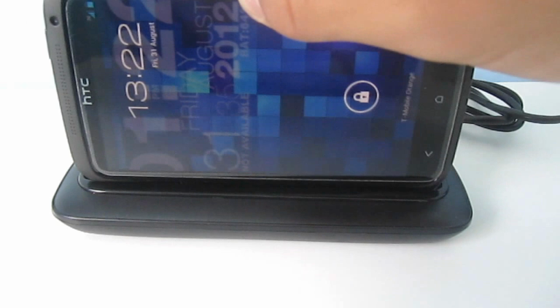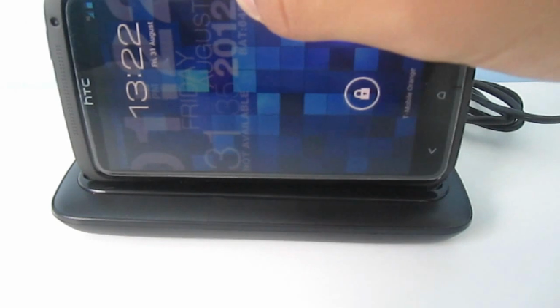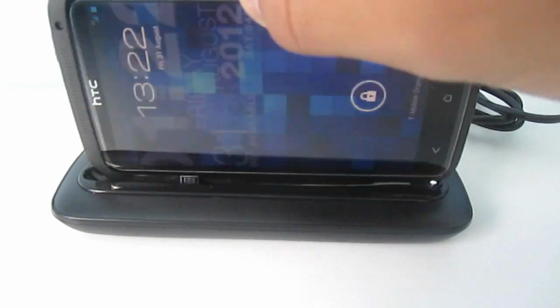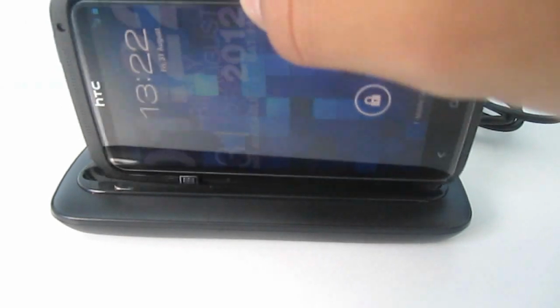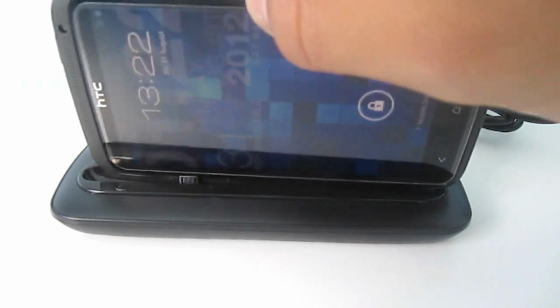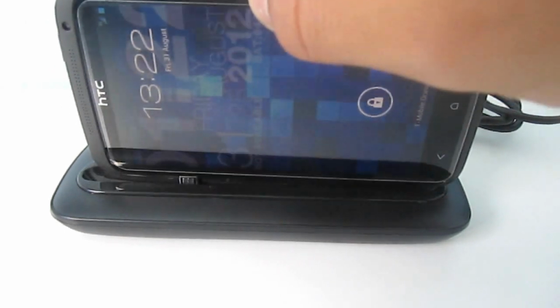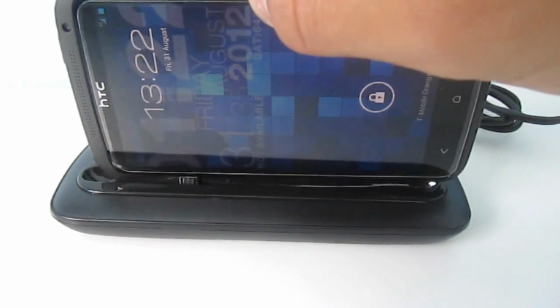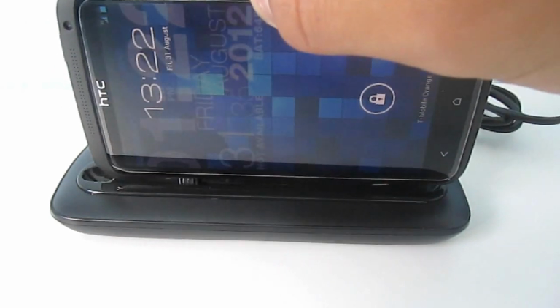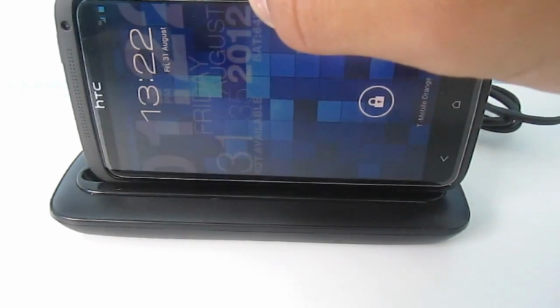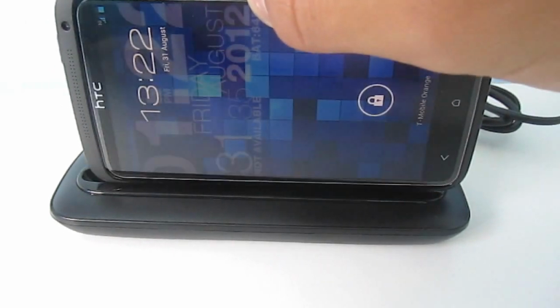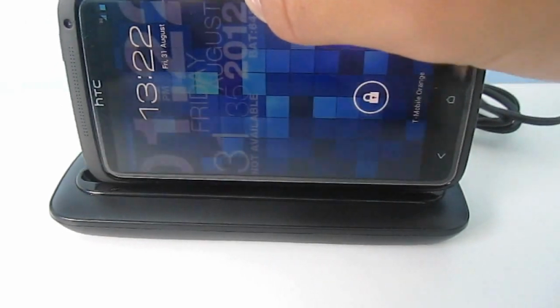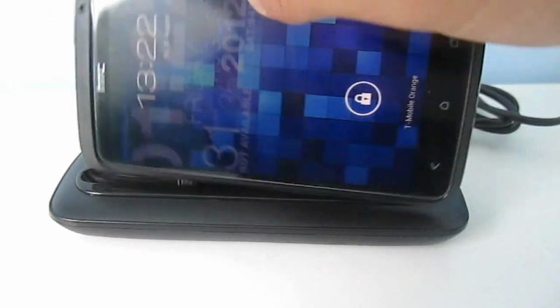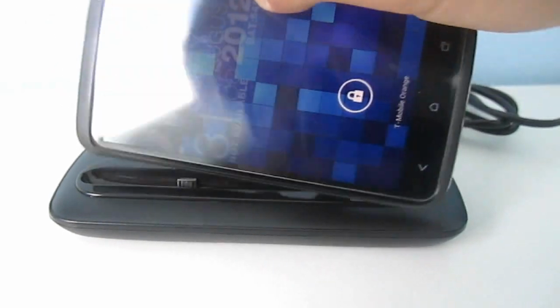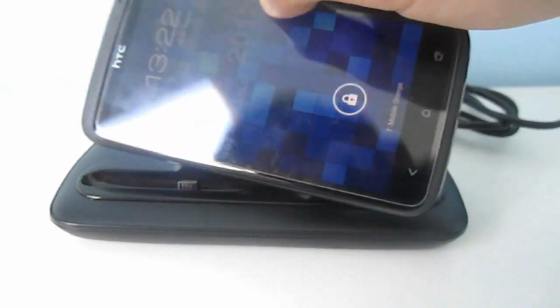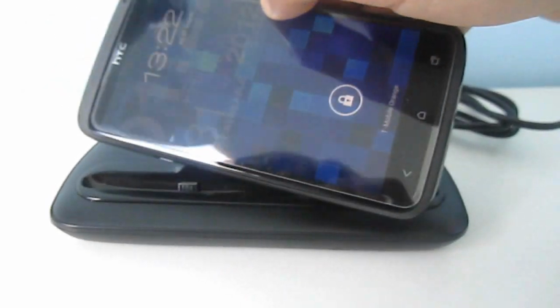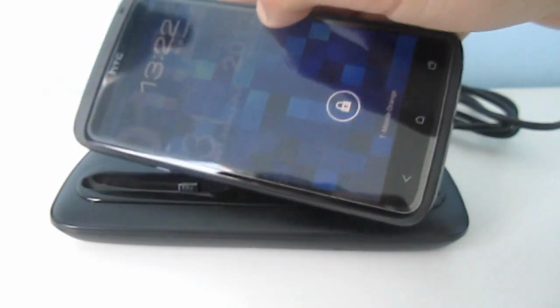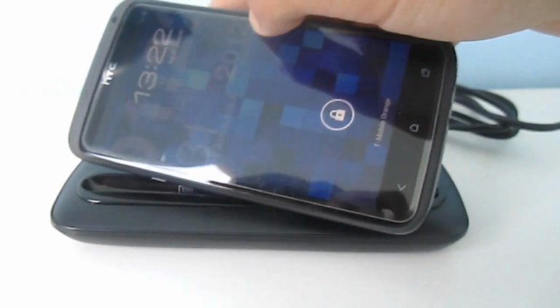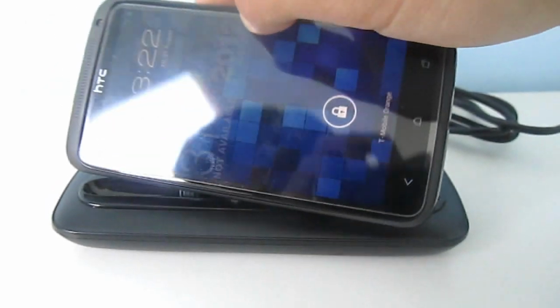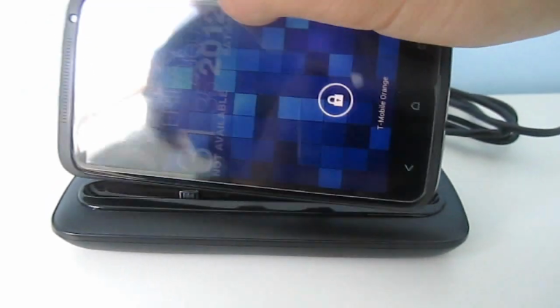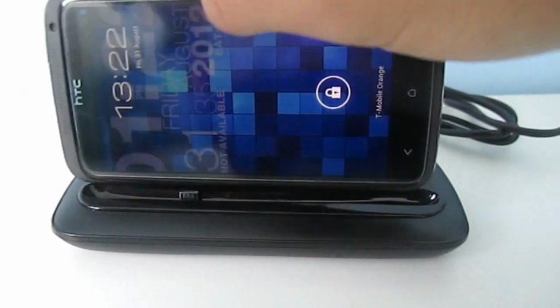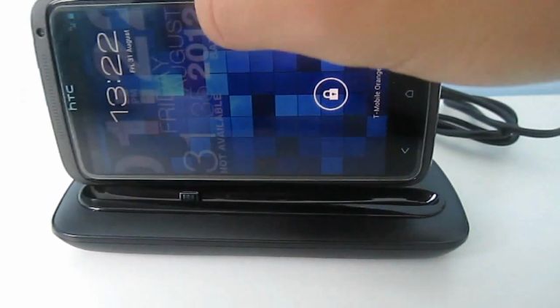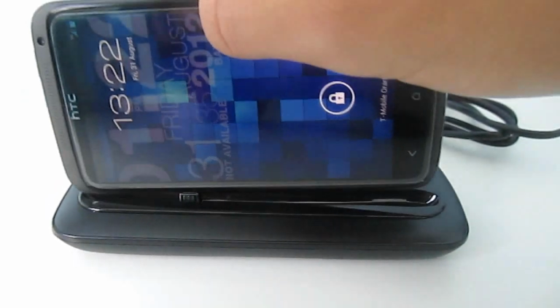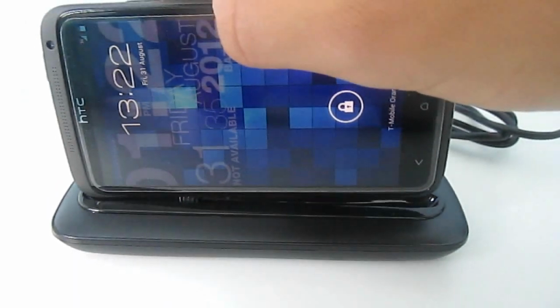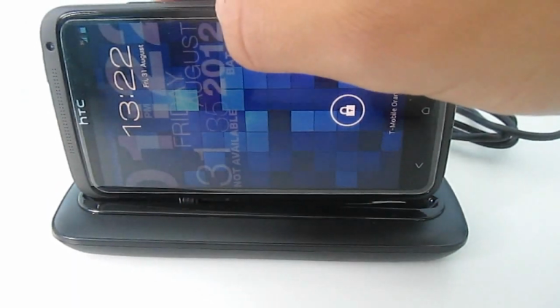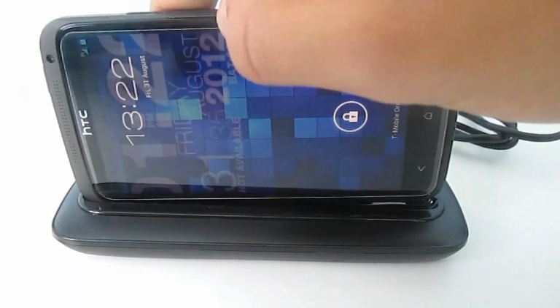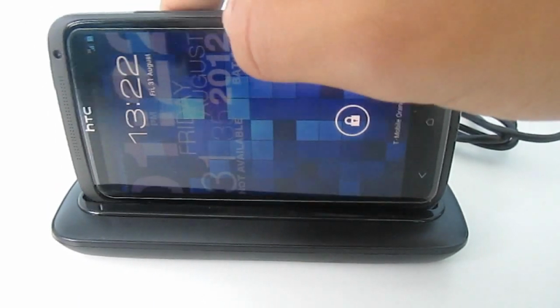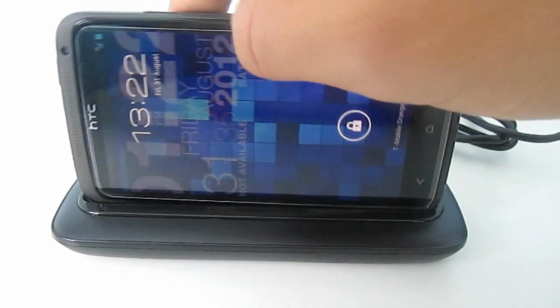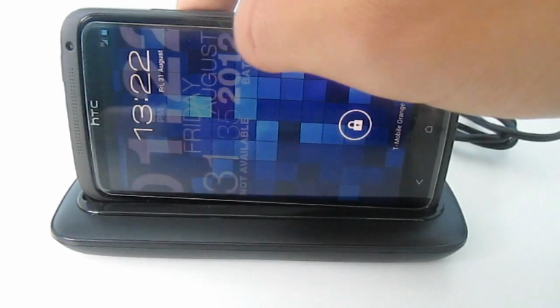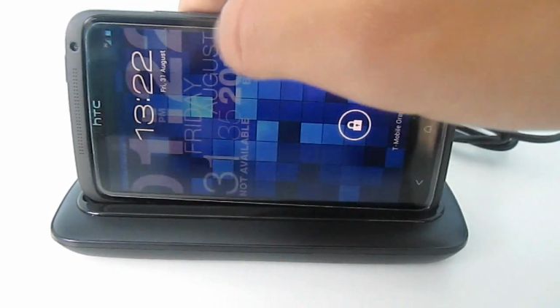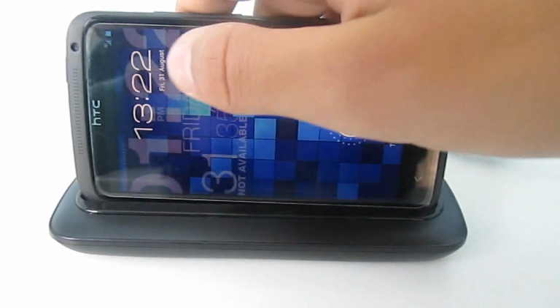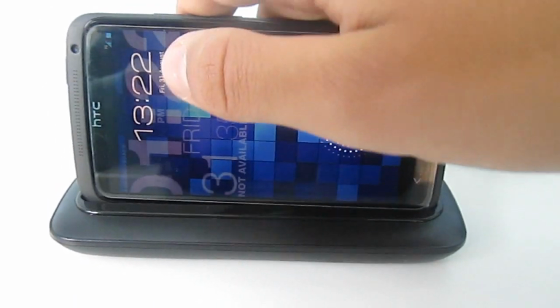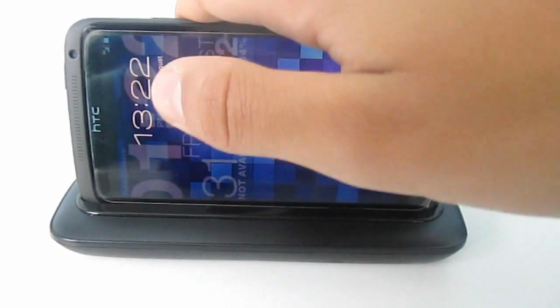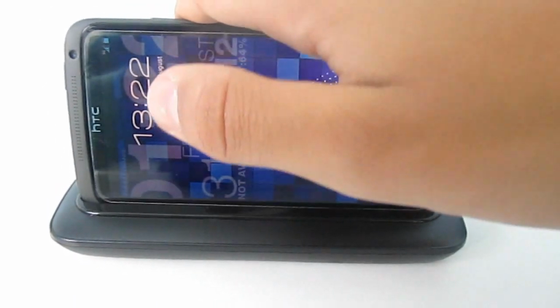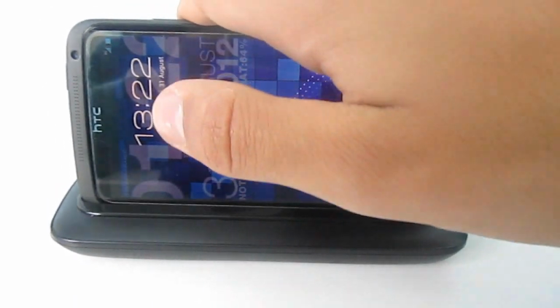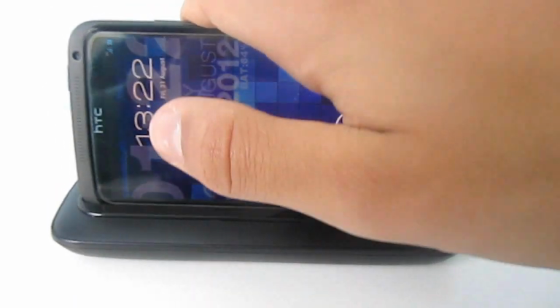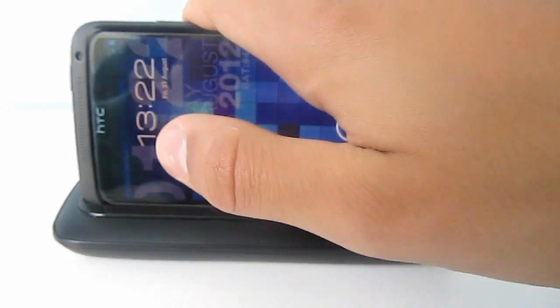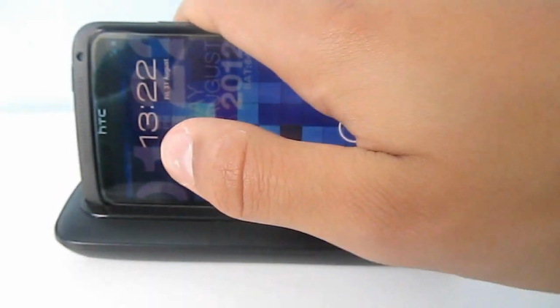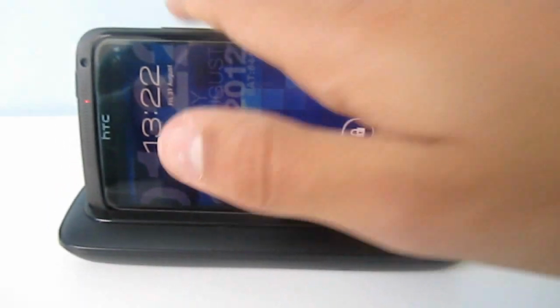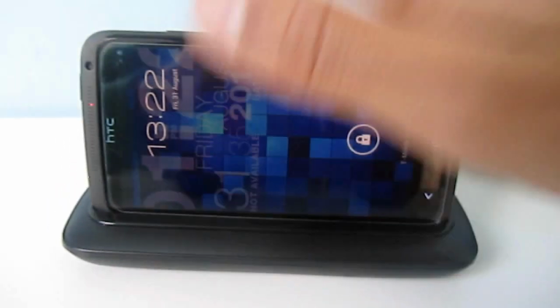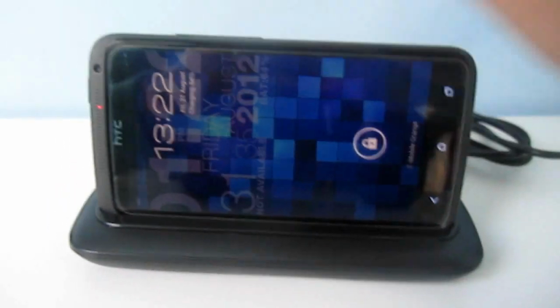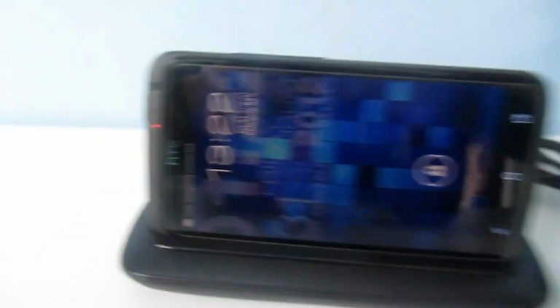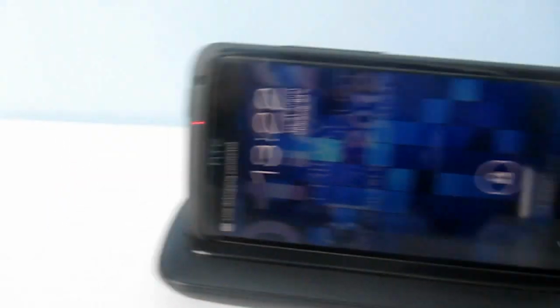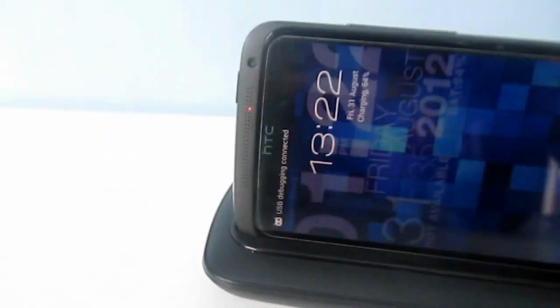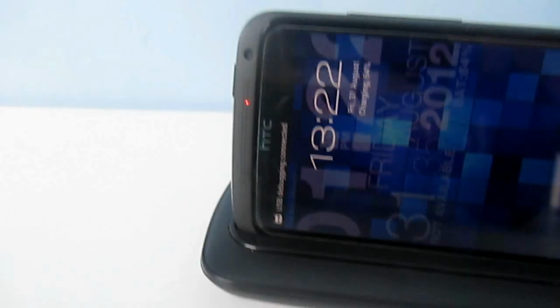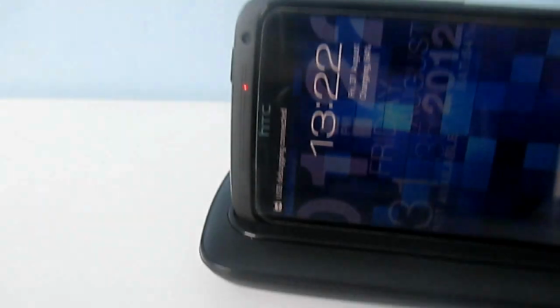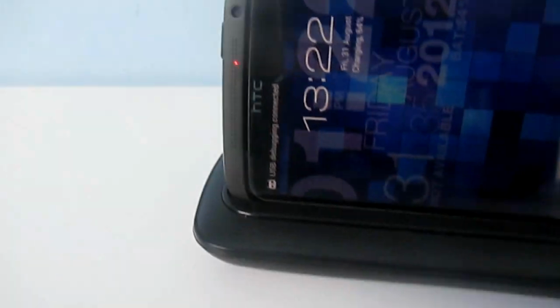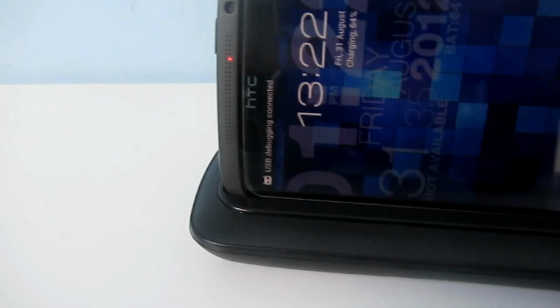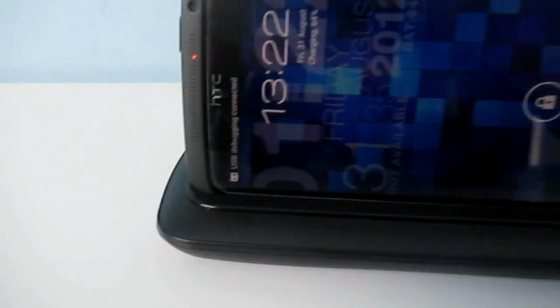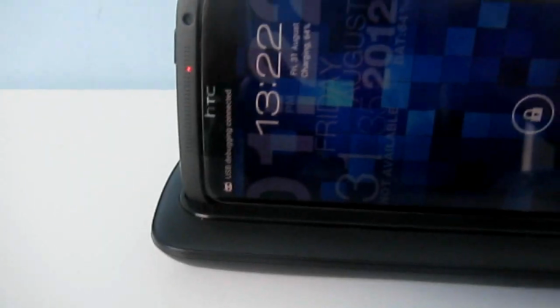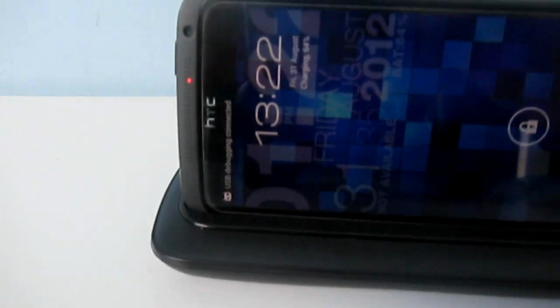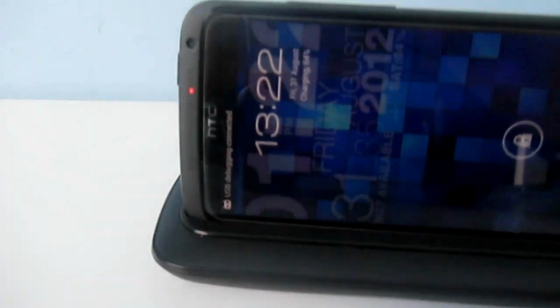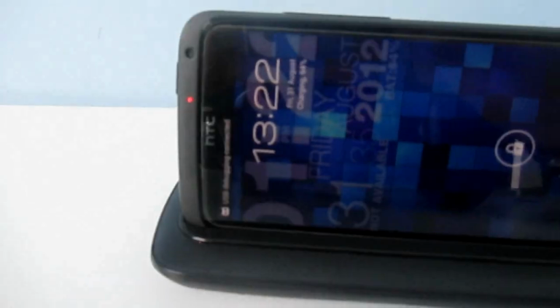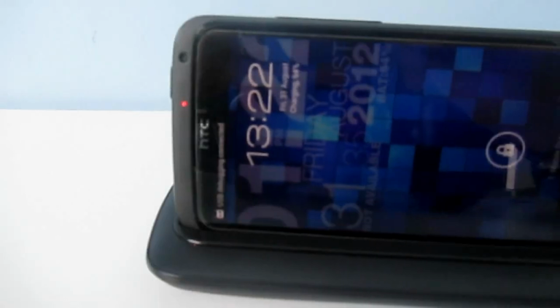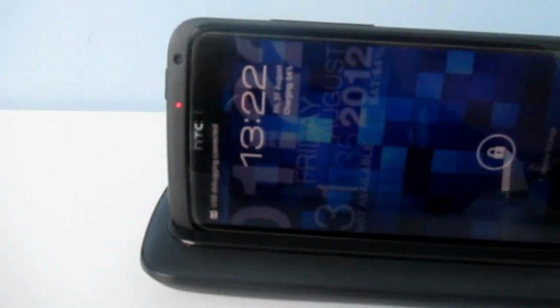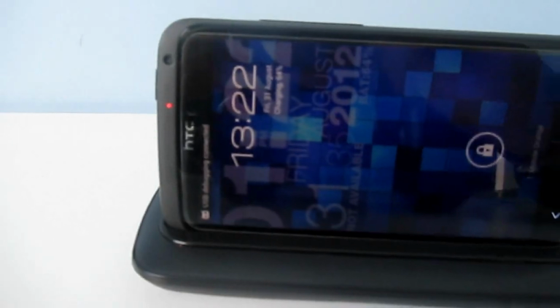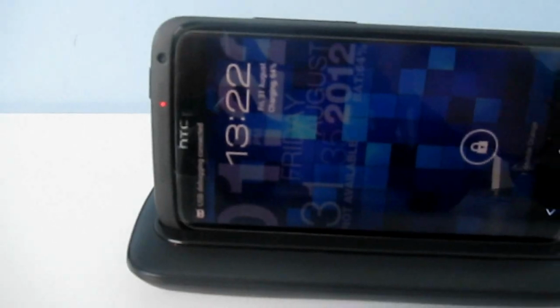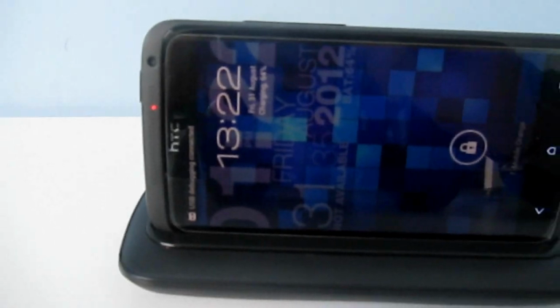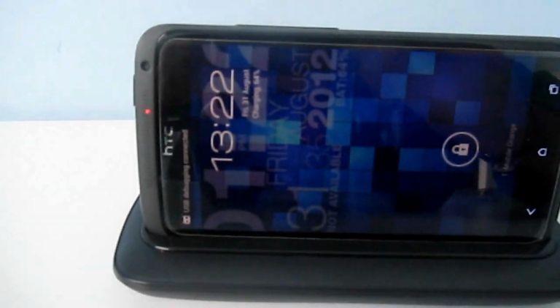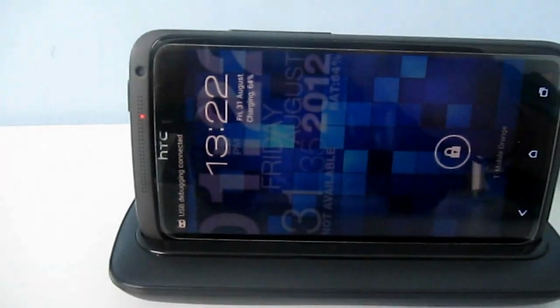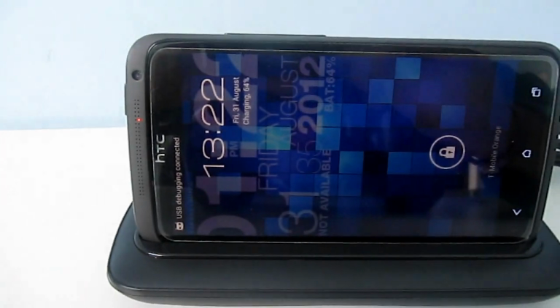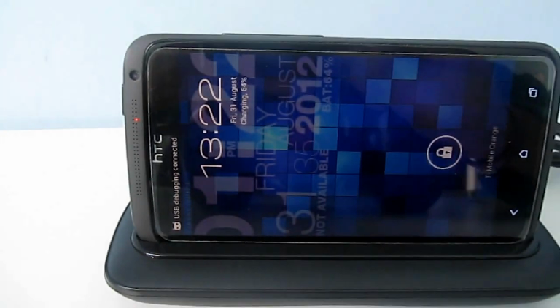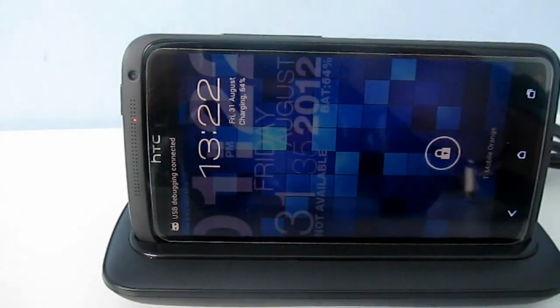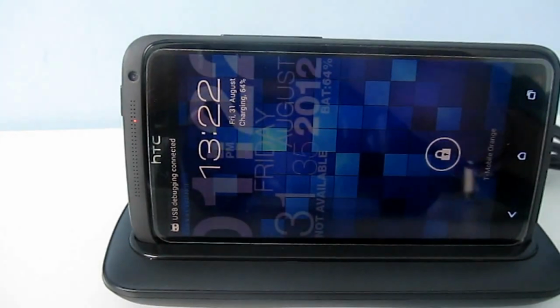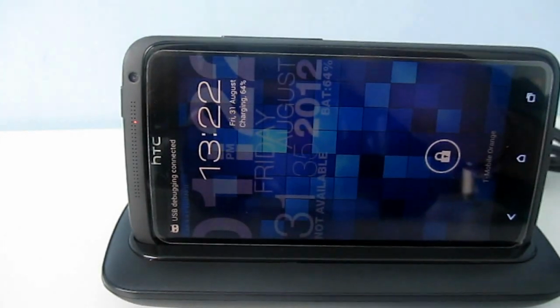It's quite fiddly, but just push down and there you go — it's now charging.